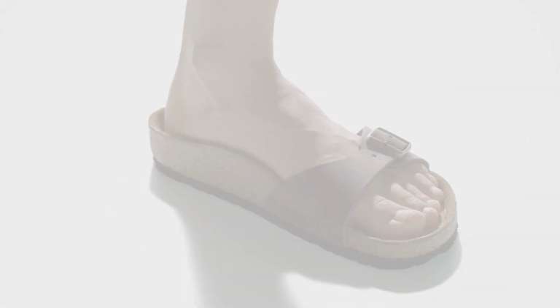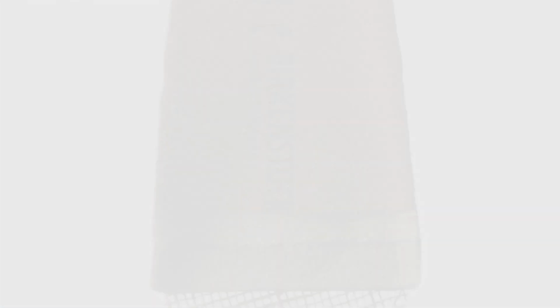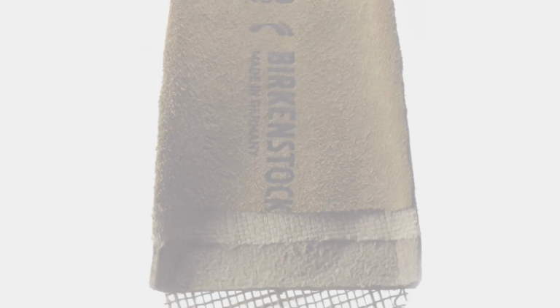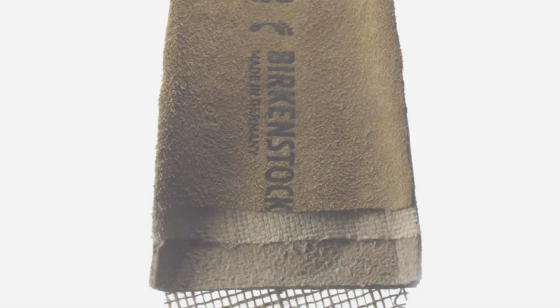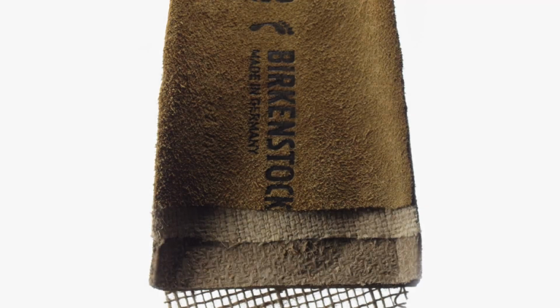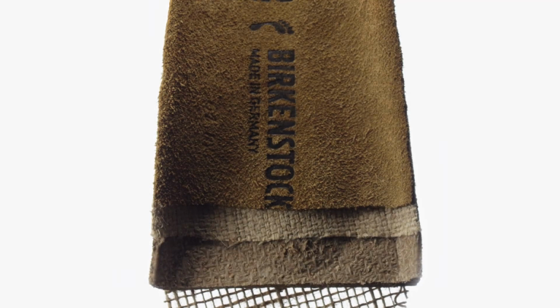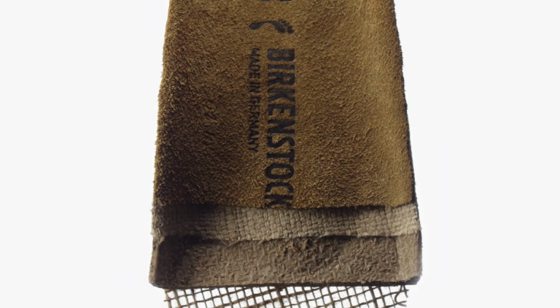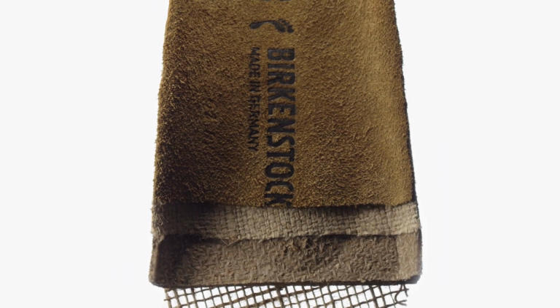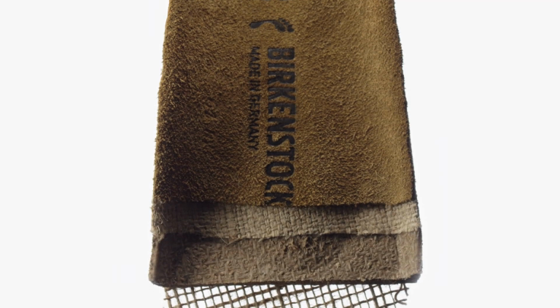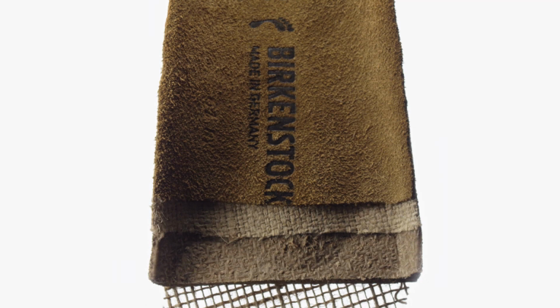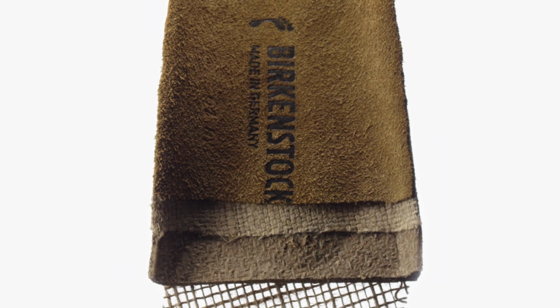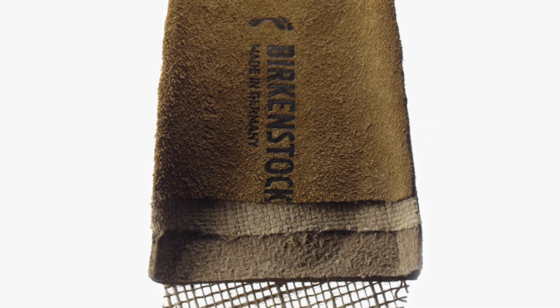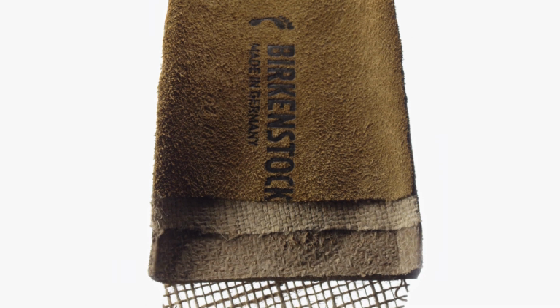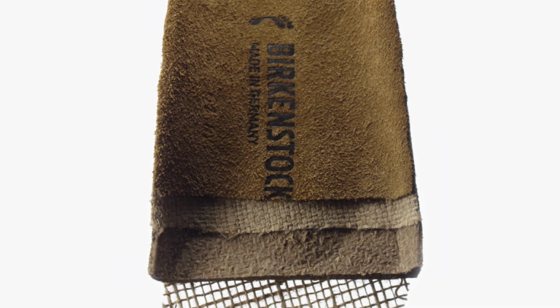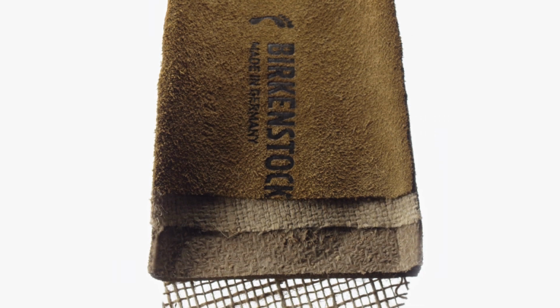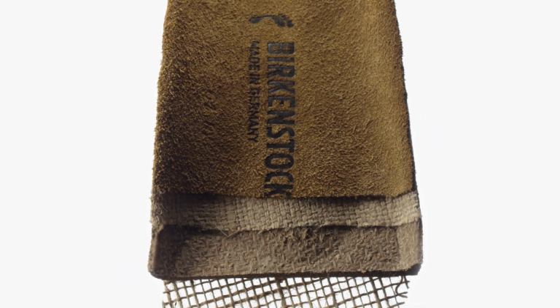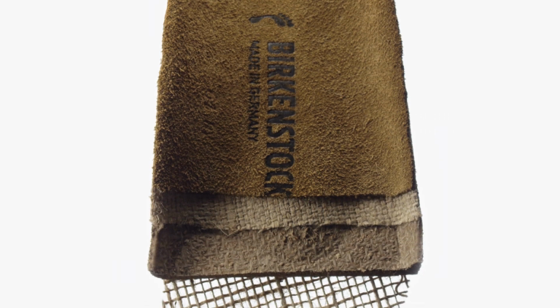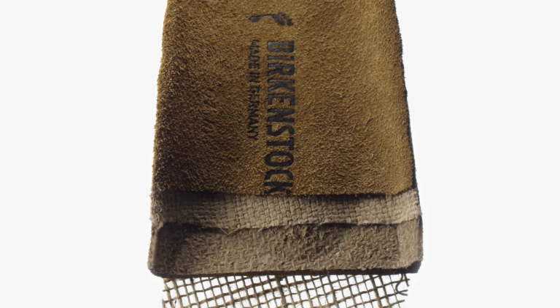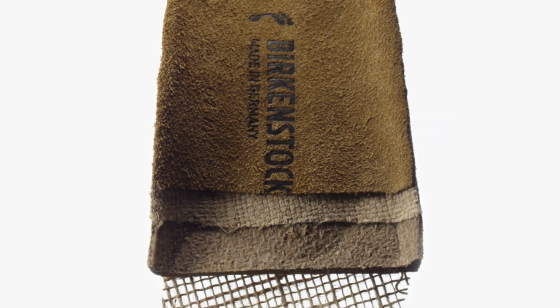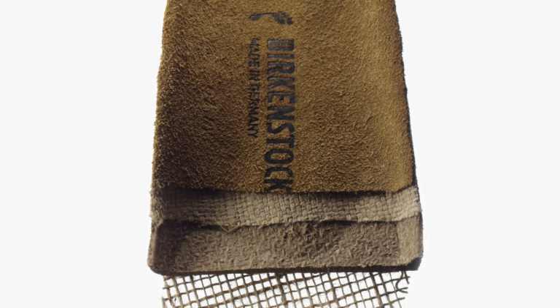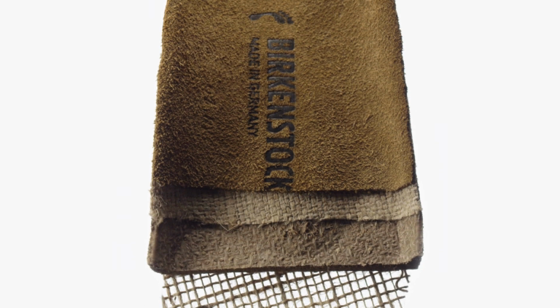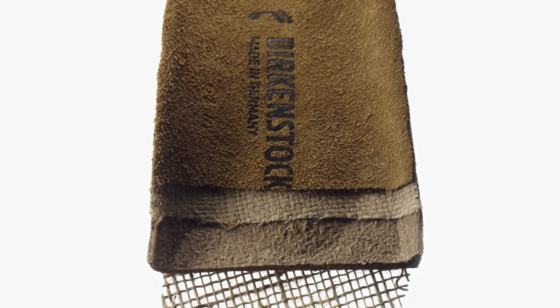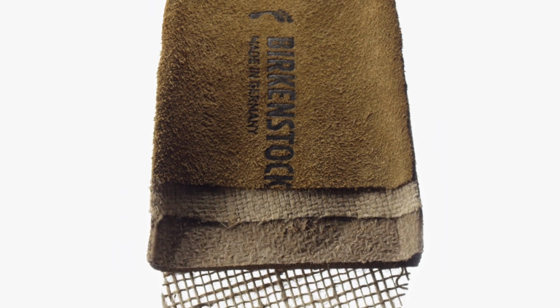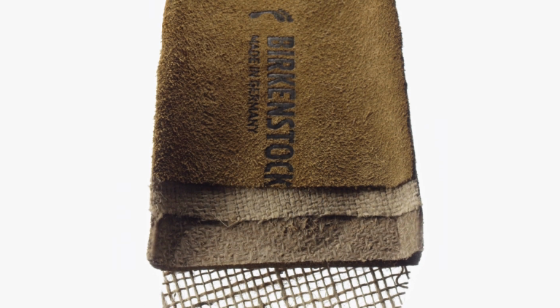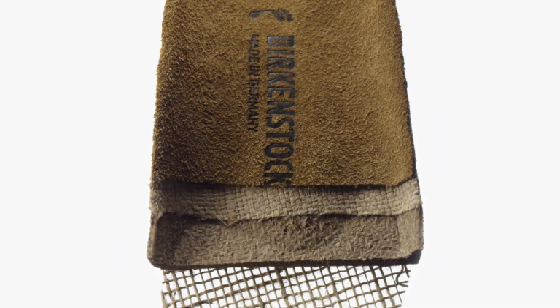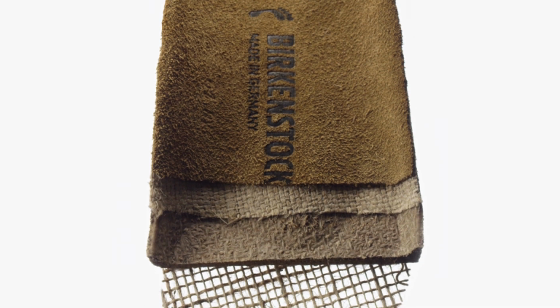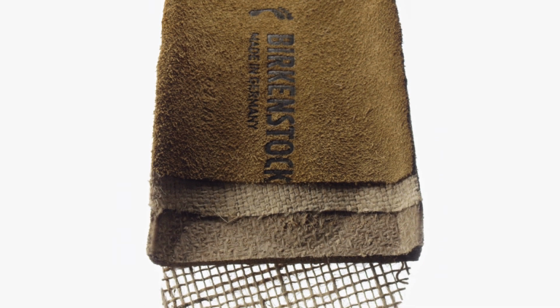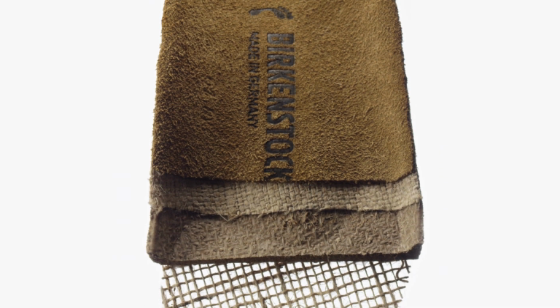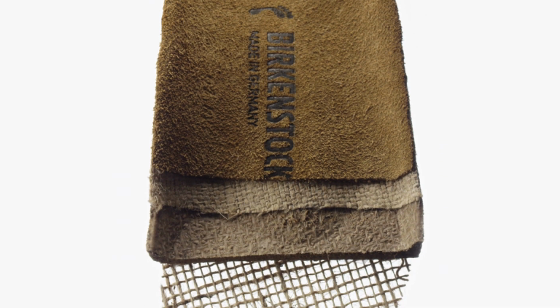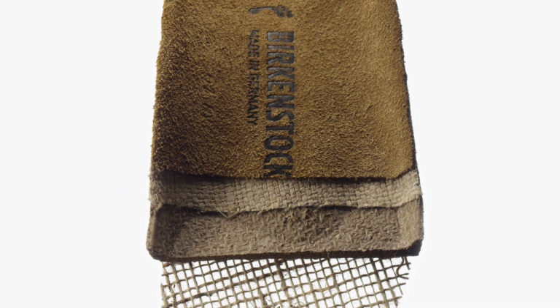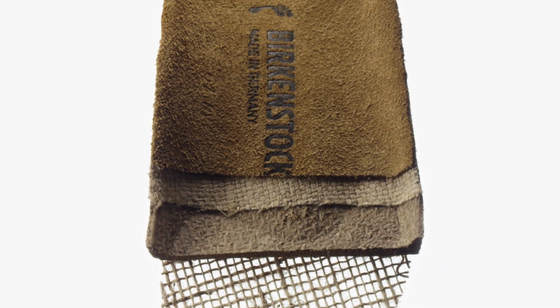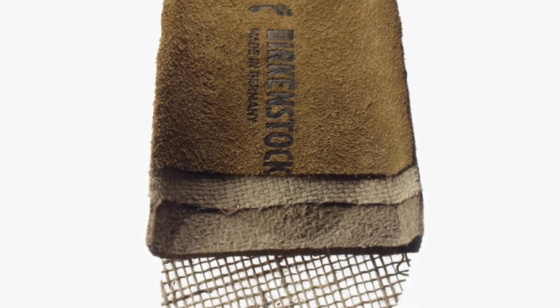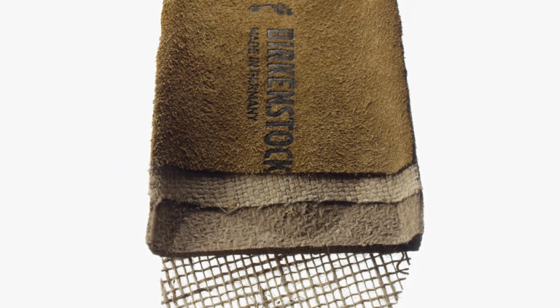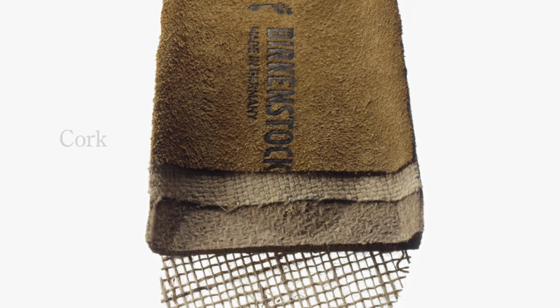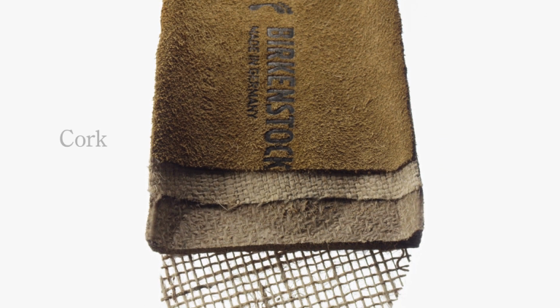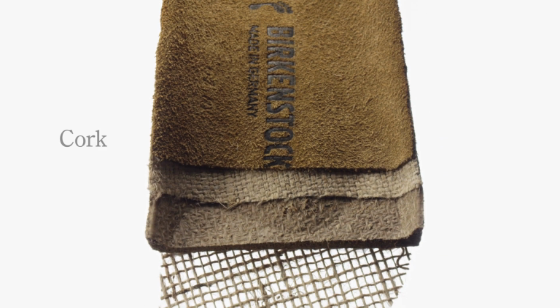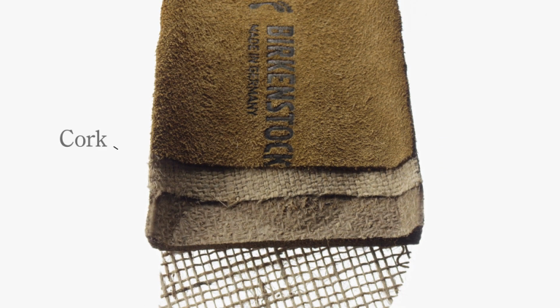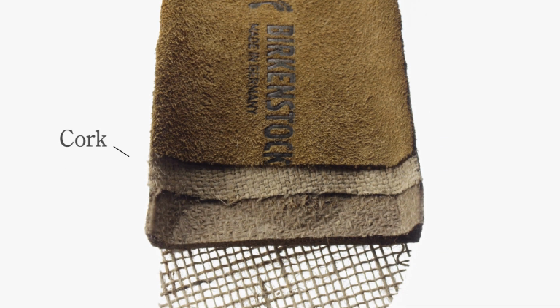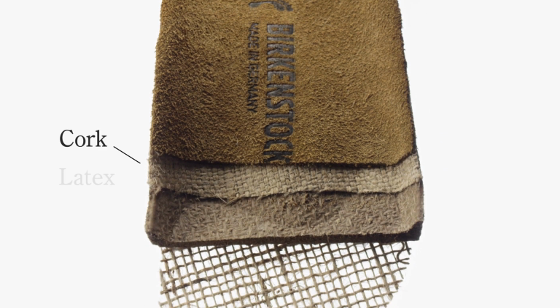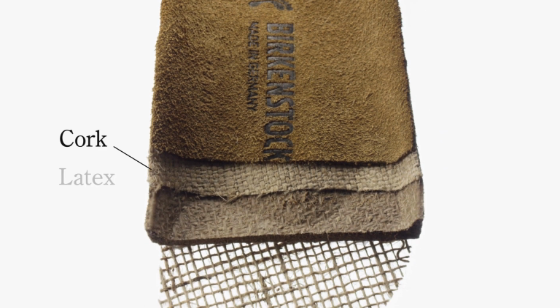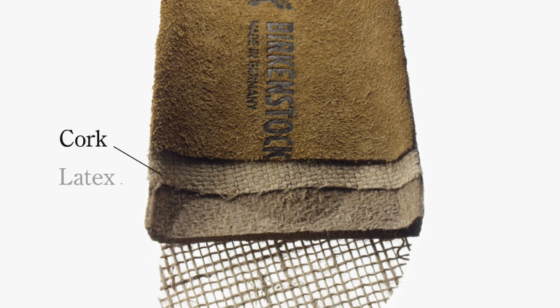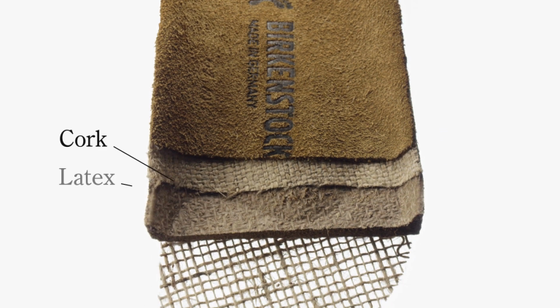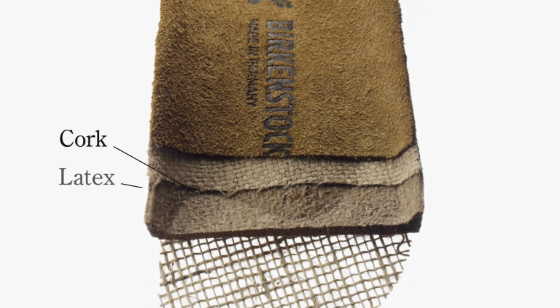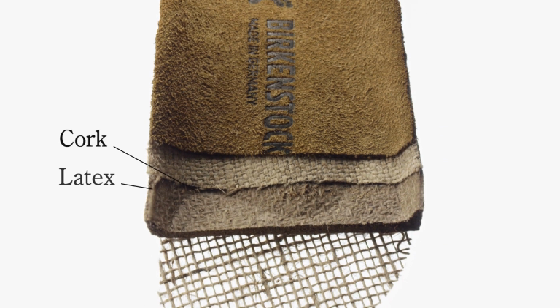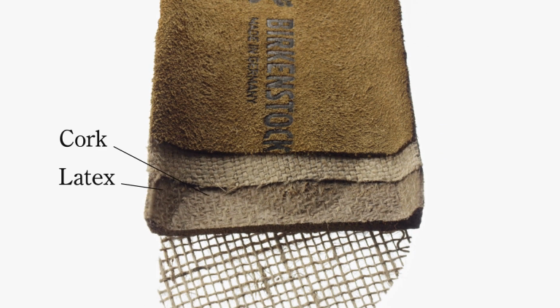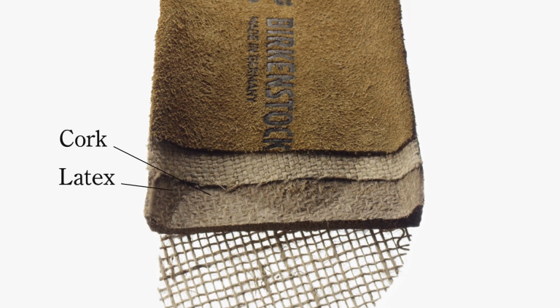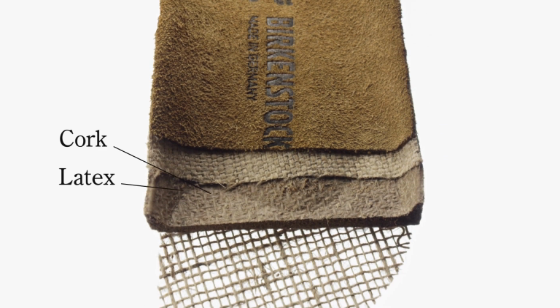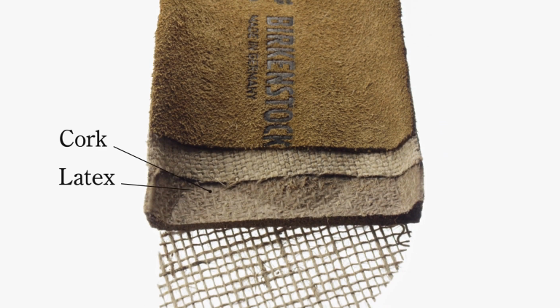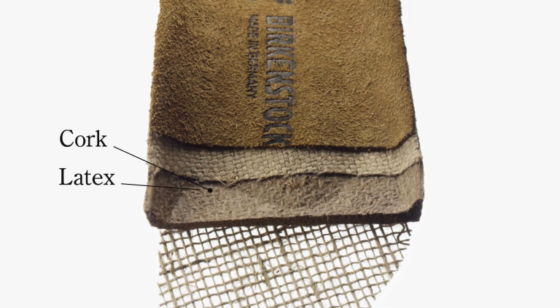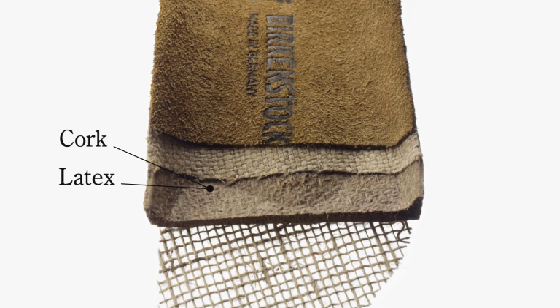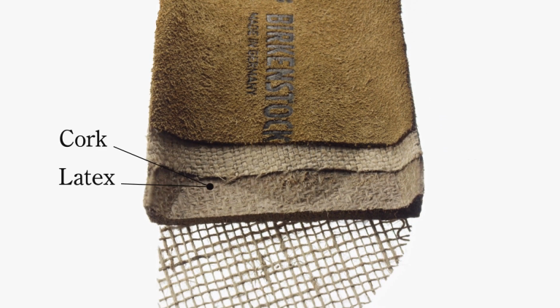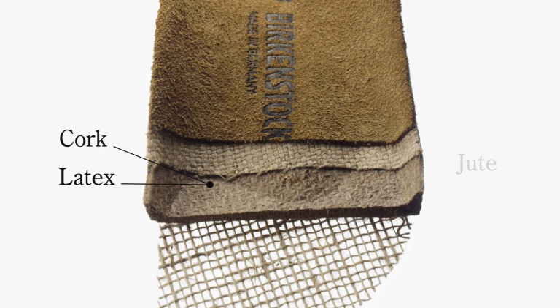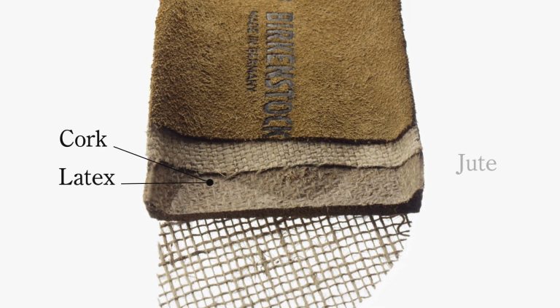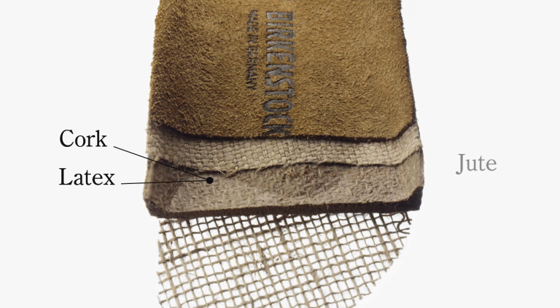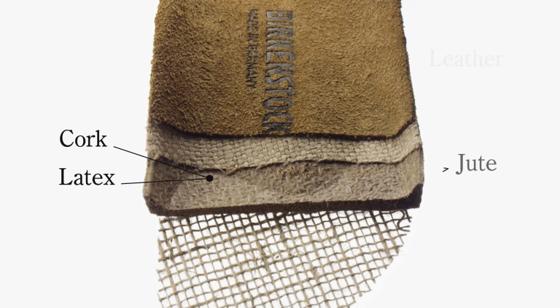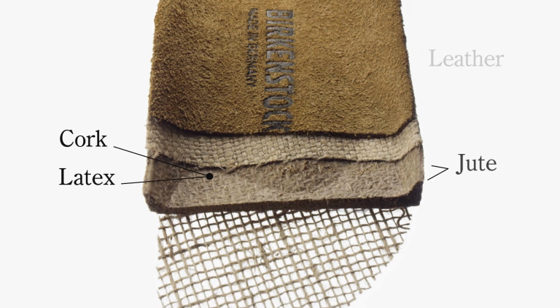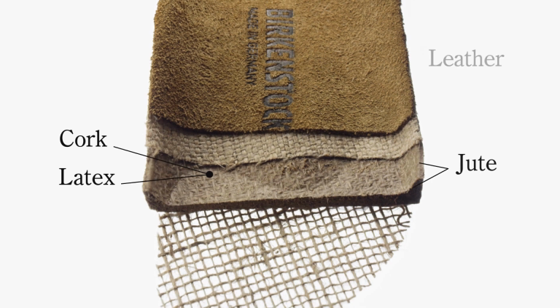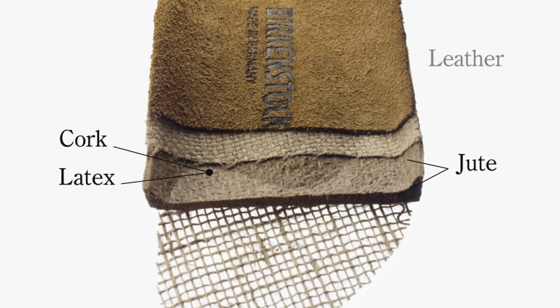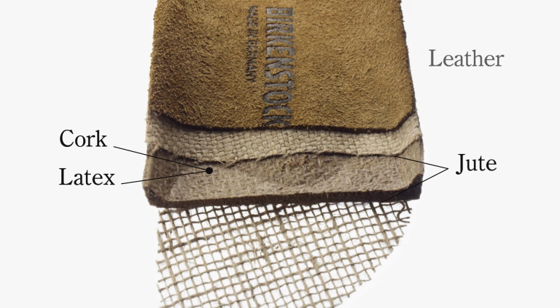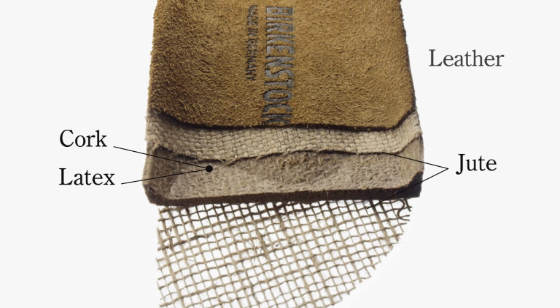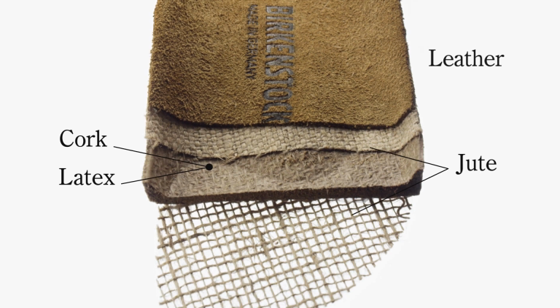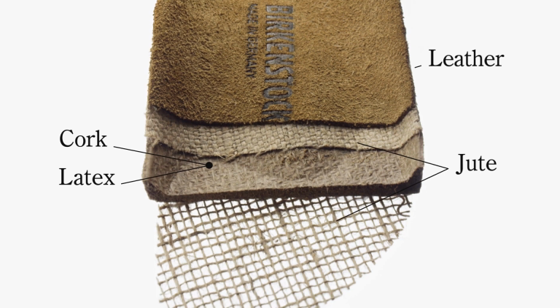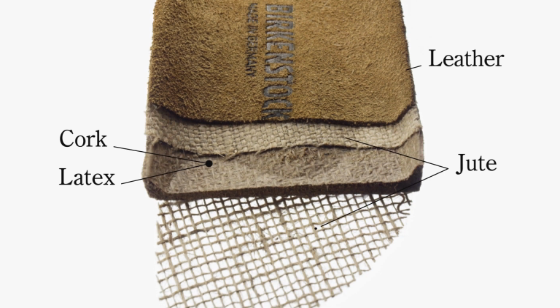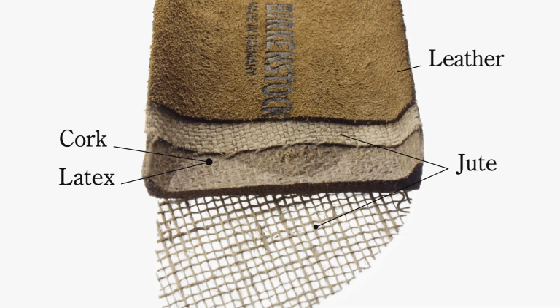The footbed is made with just four natural products: cork, latex, jute, and leather.